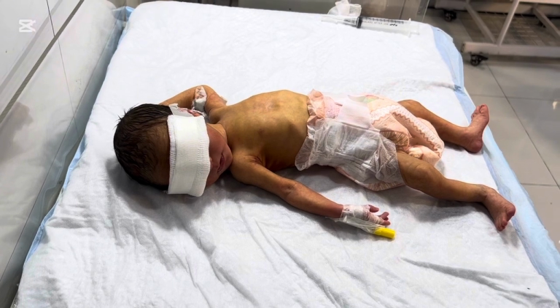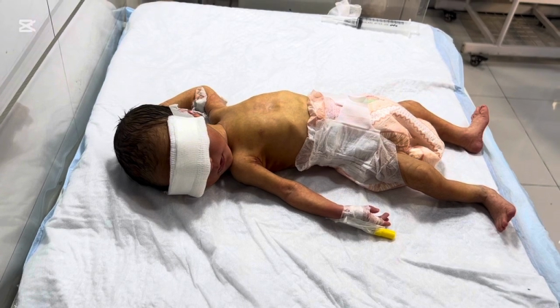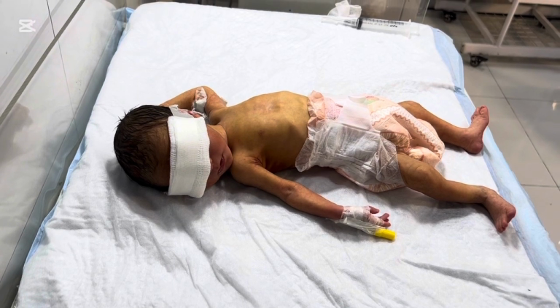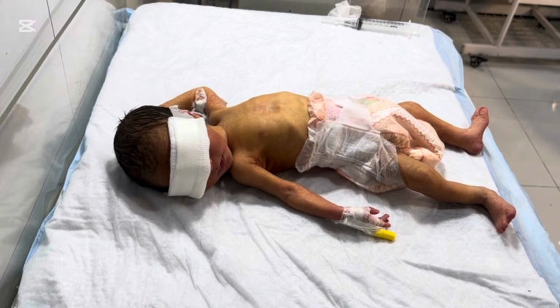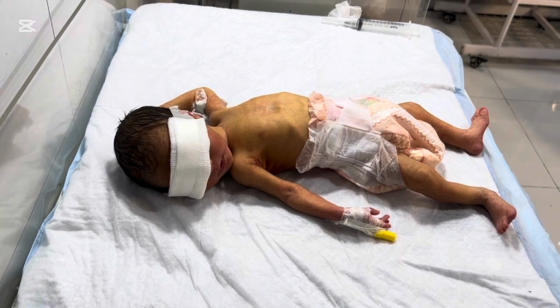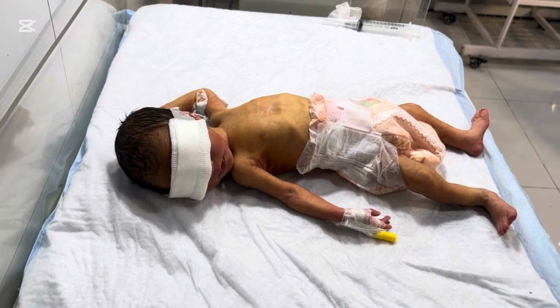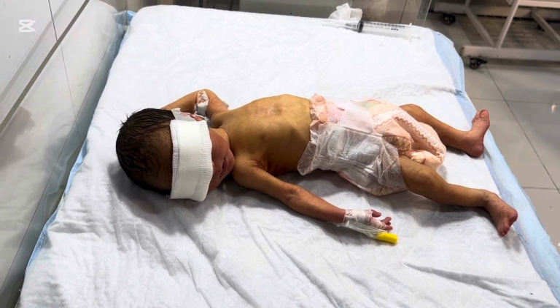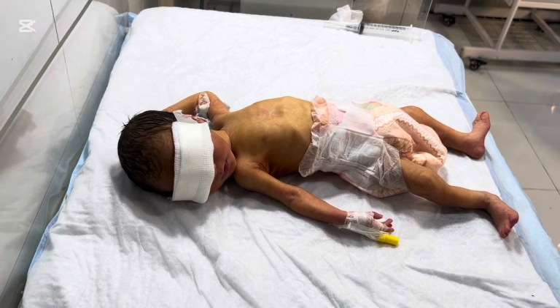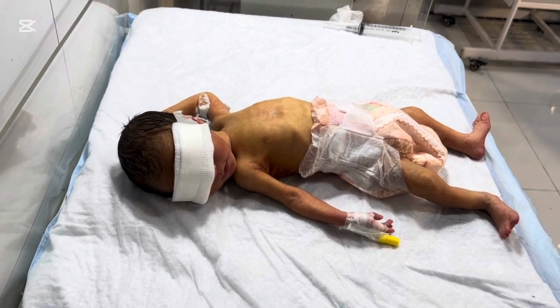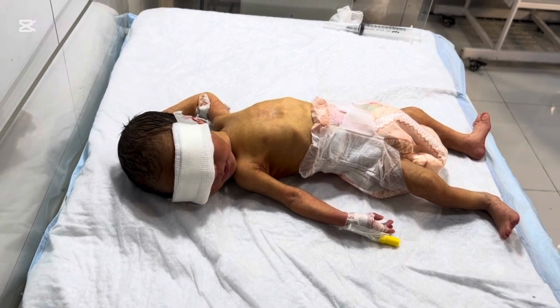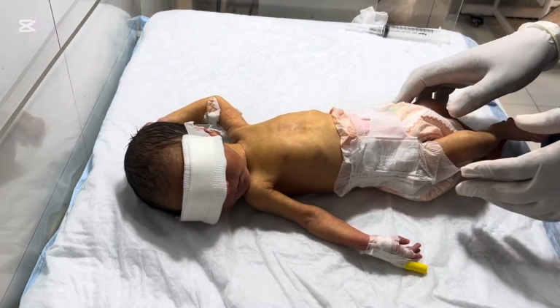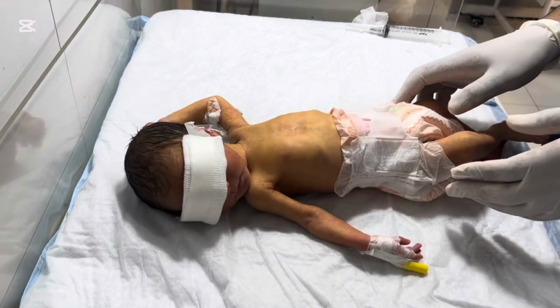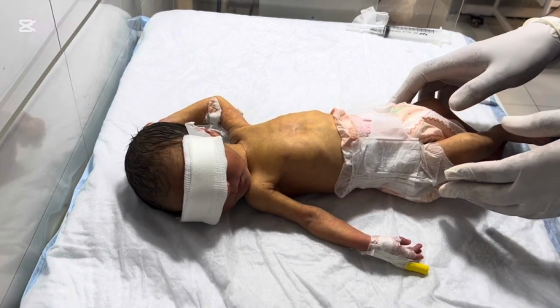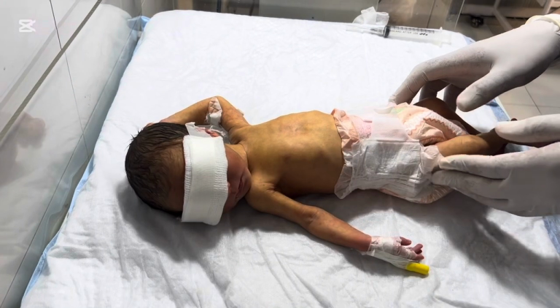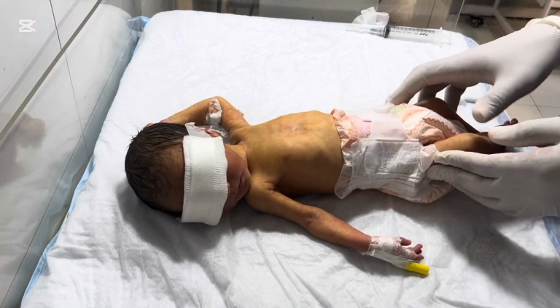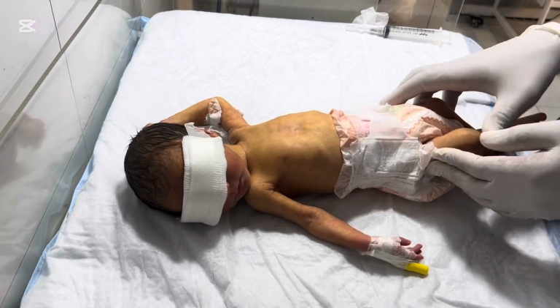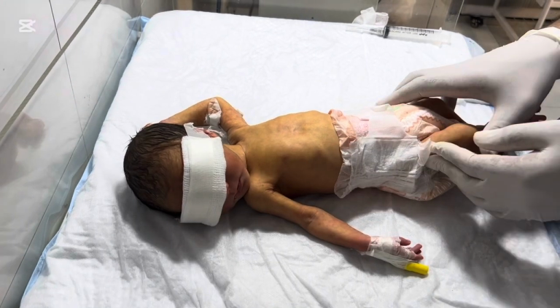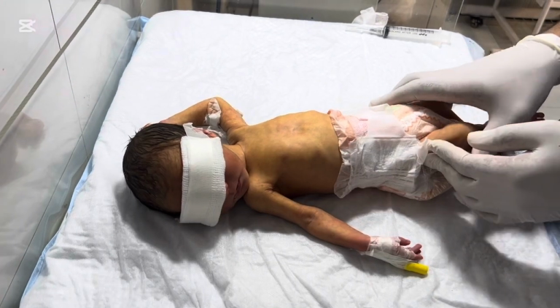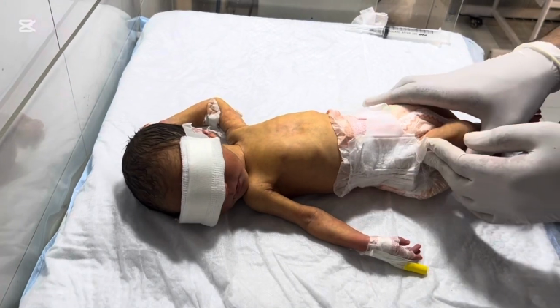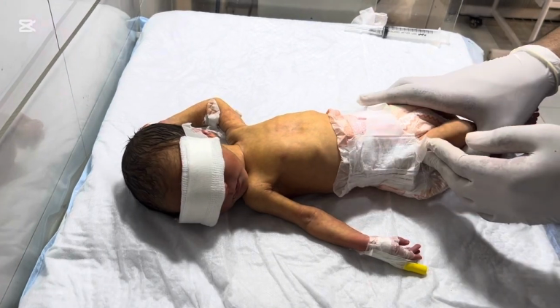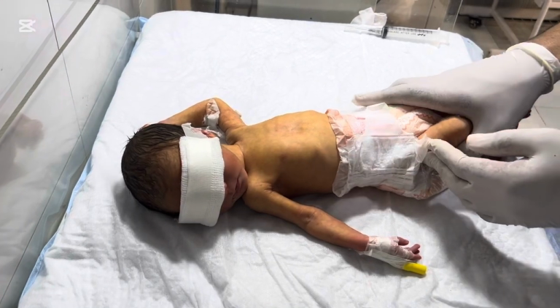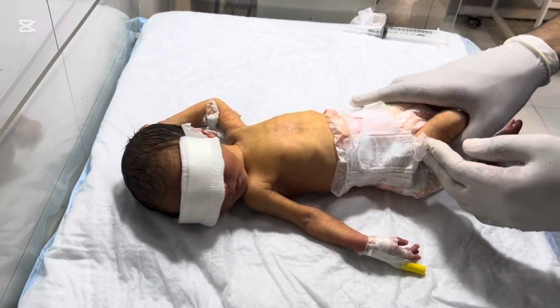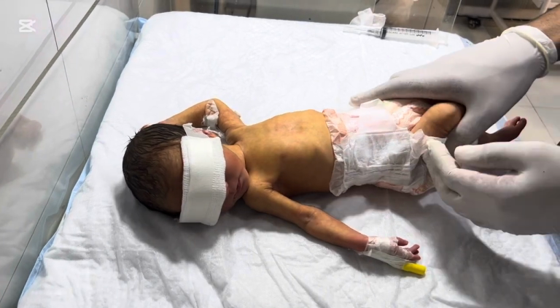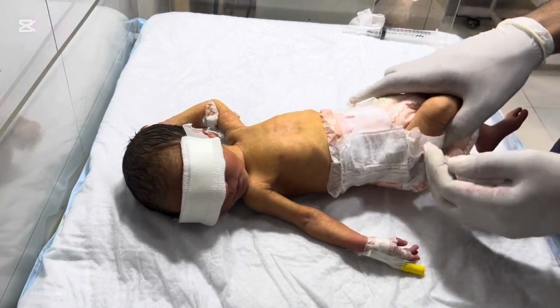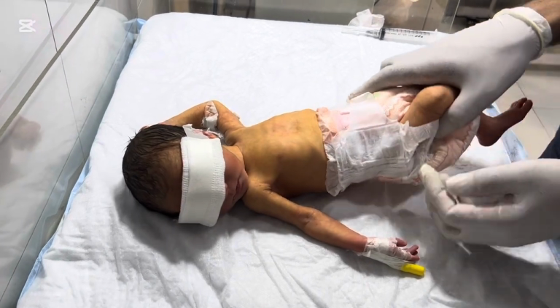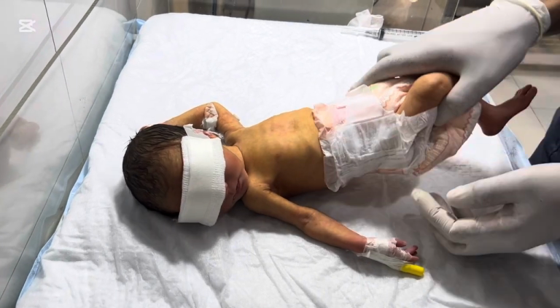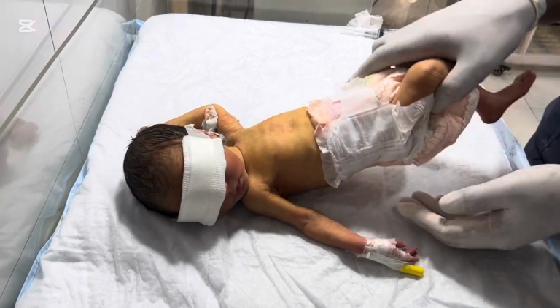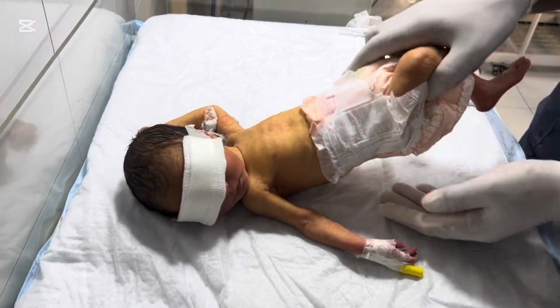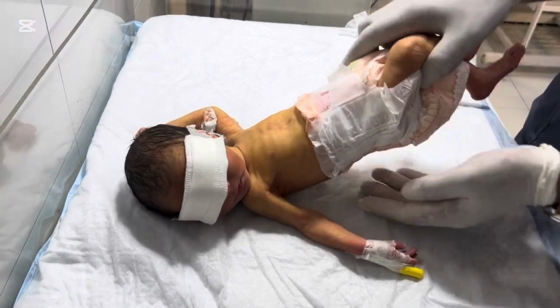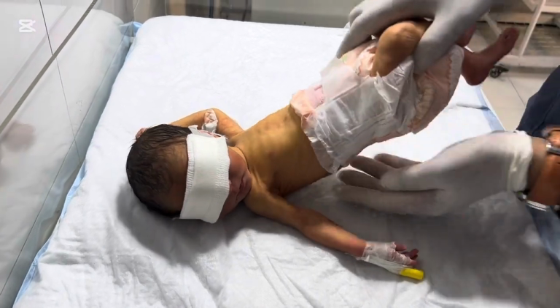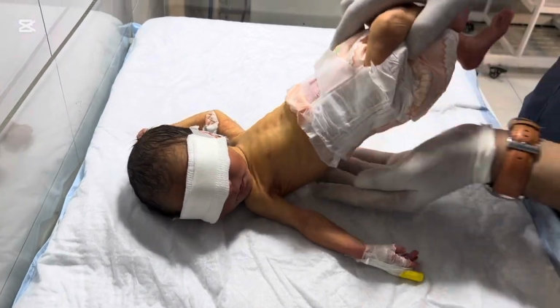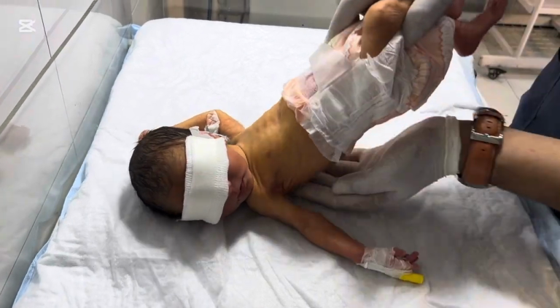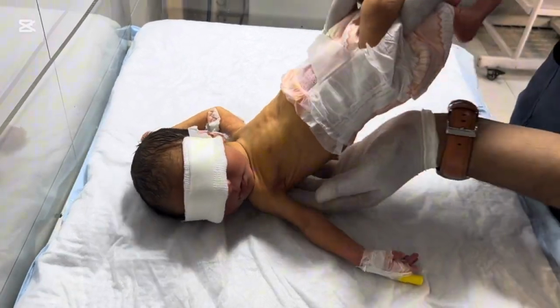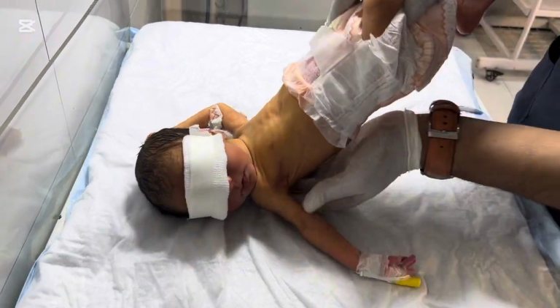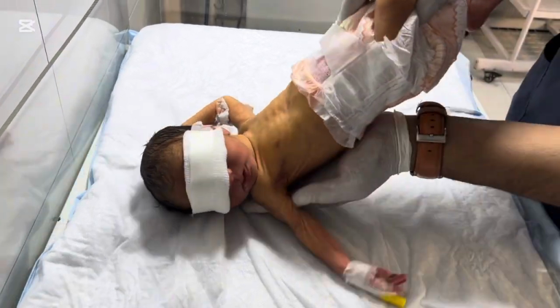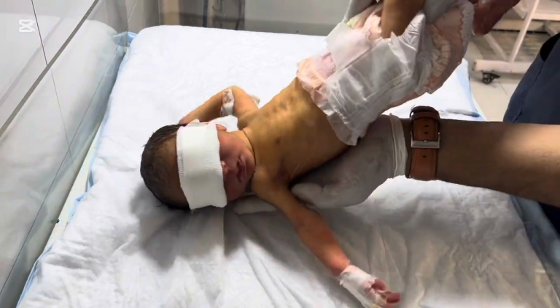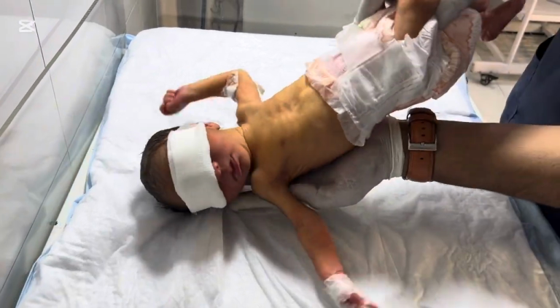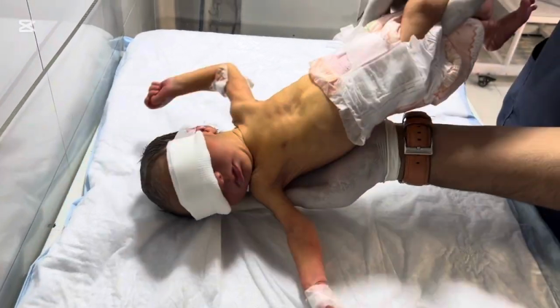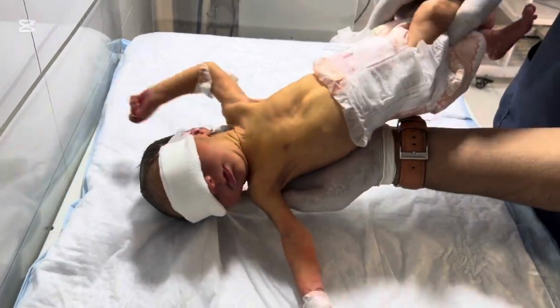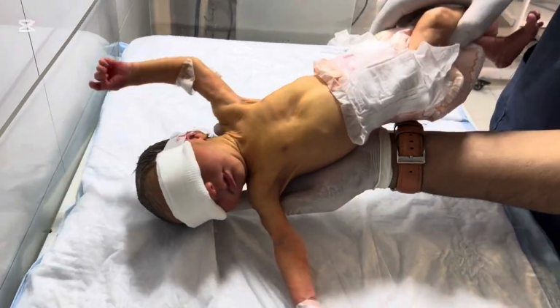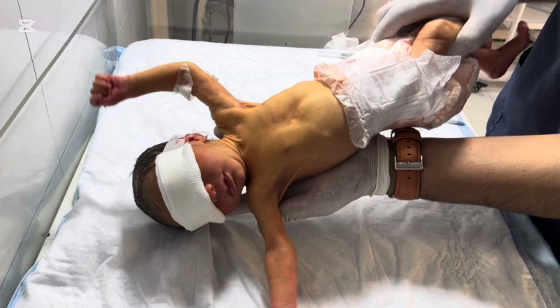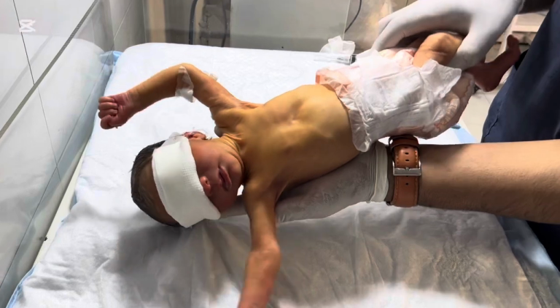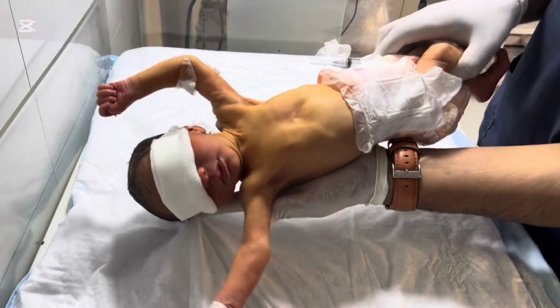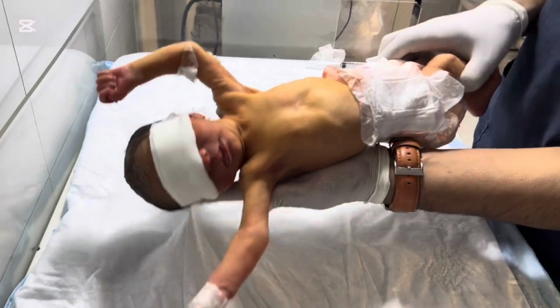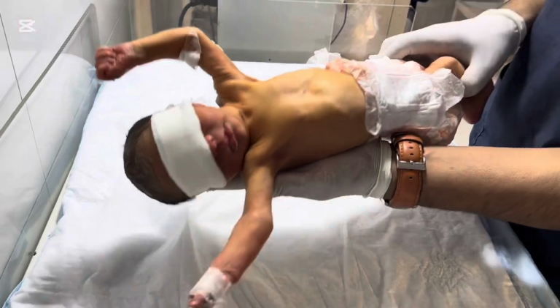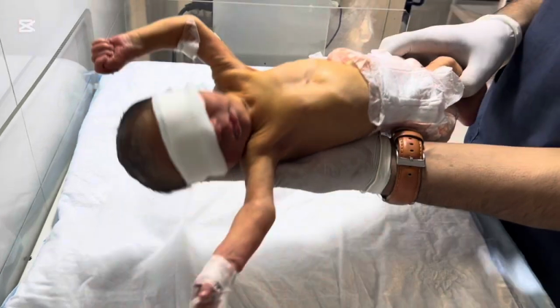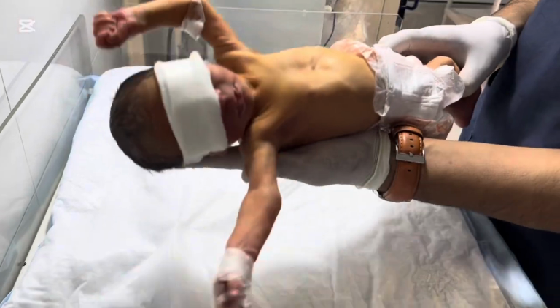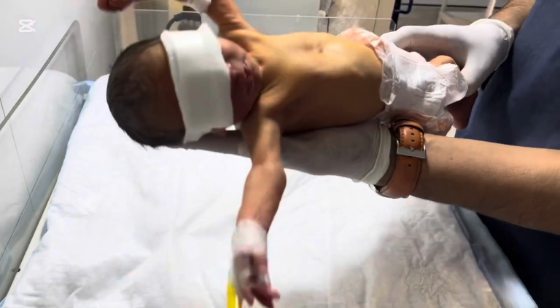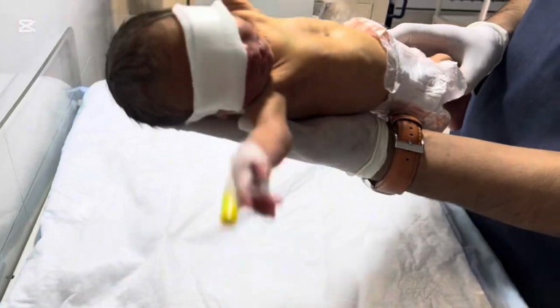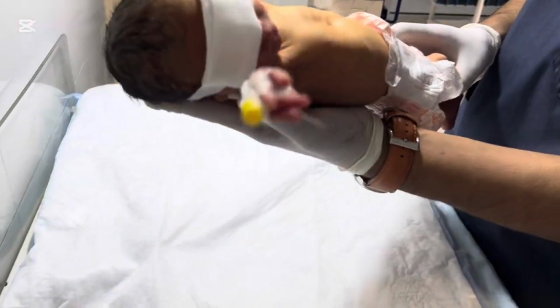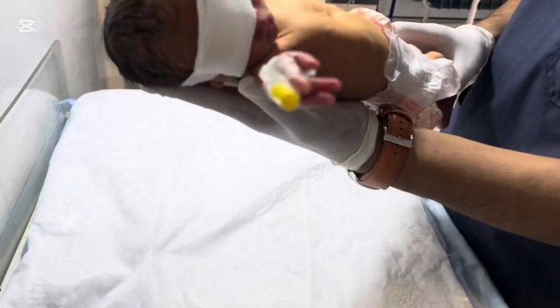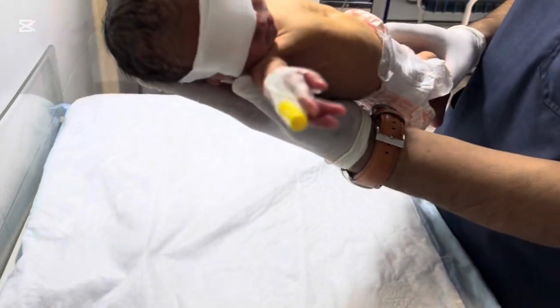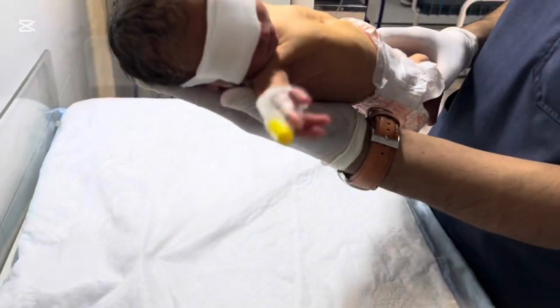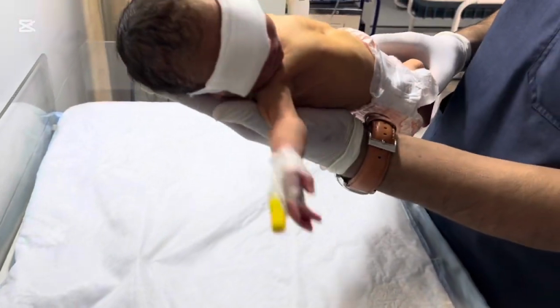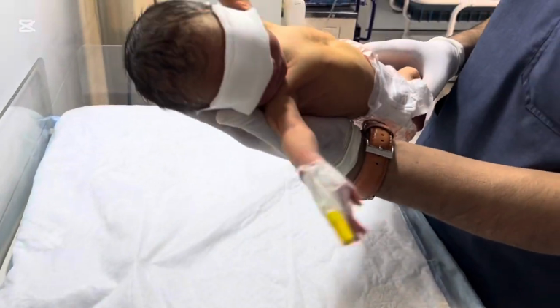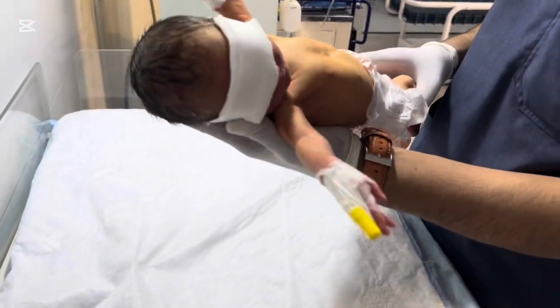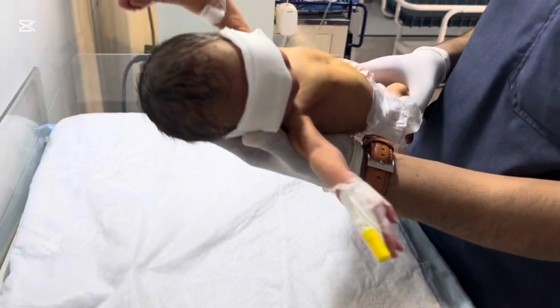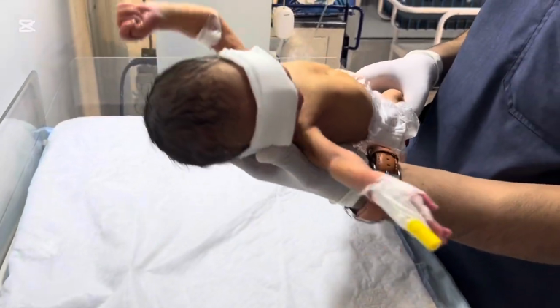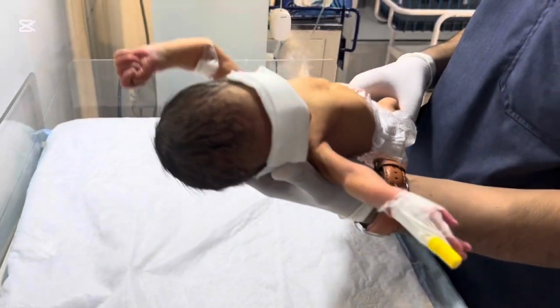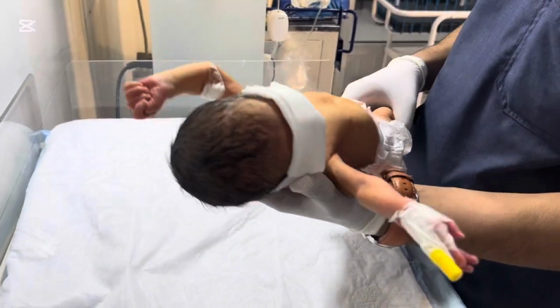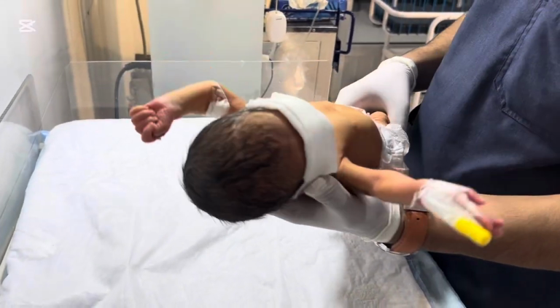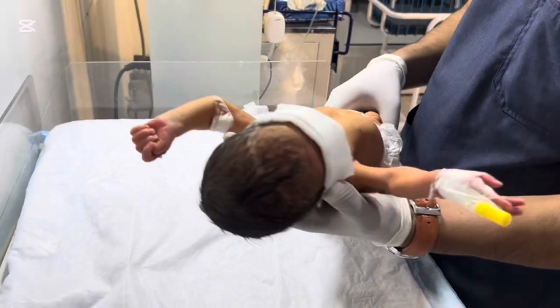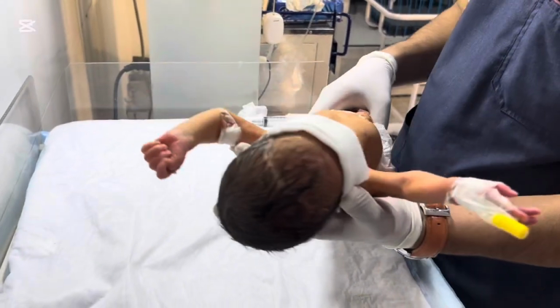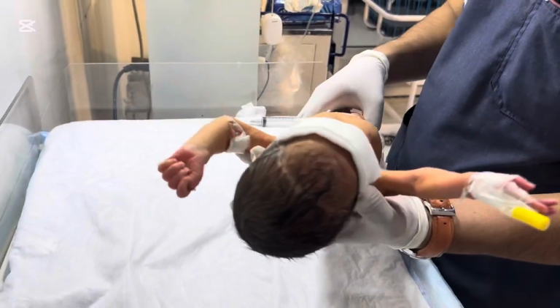It is safe, painless, and very effective. Parents should not be scared when they see their baby under blue lights.